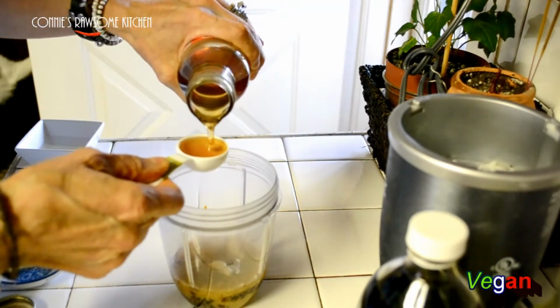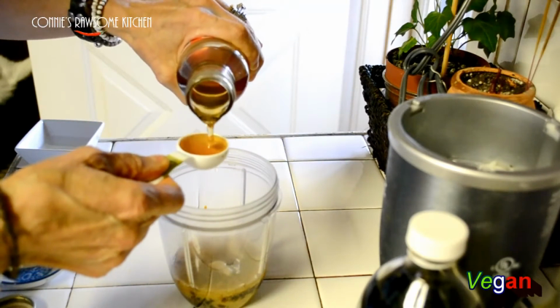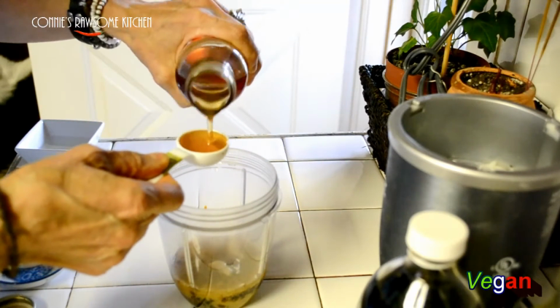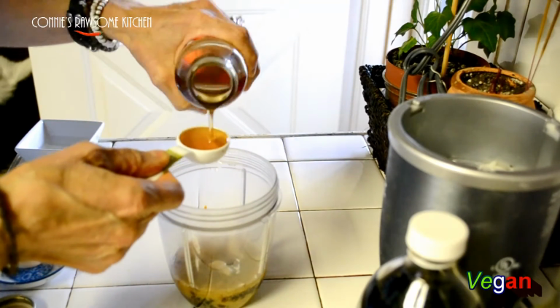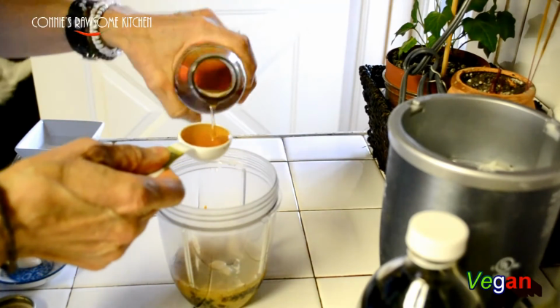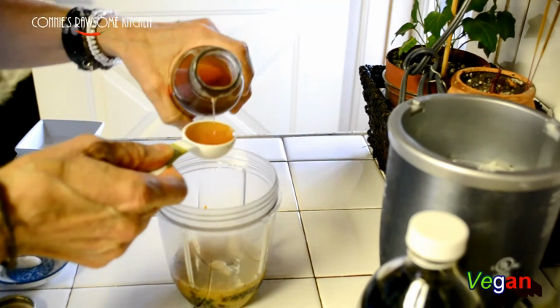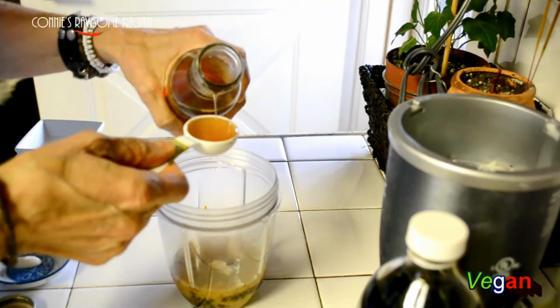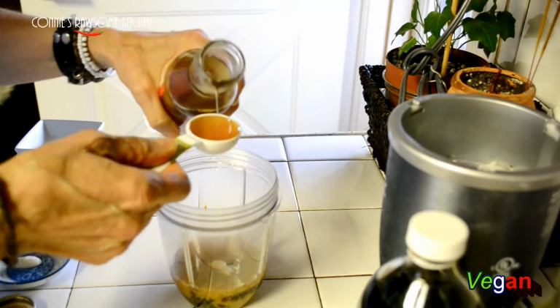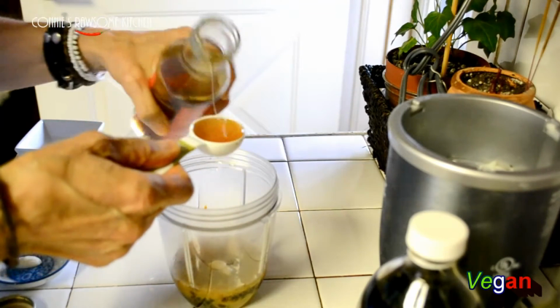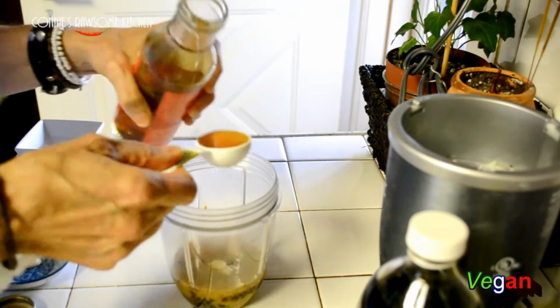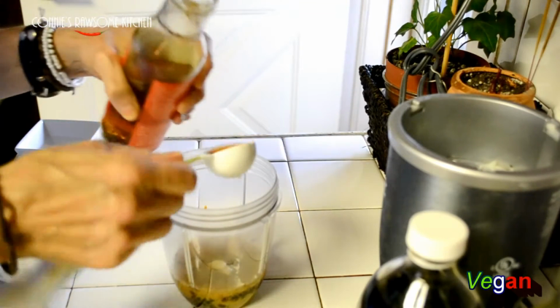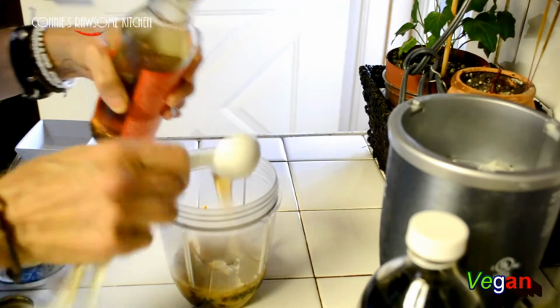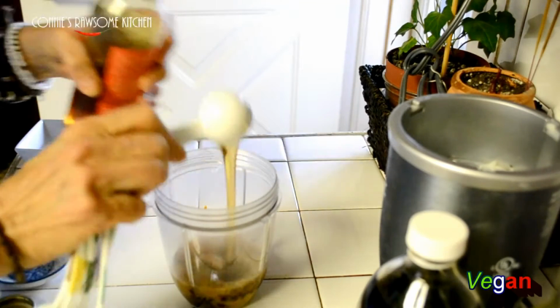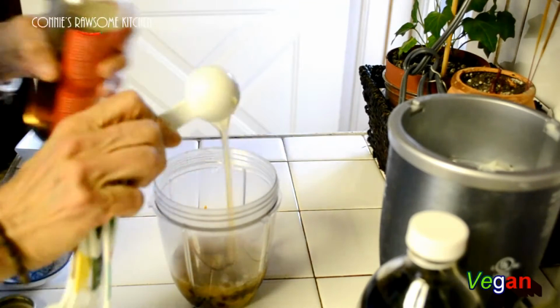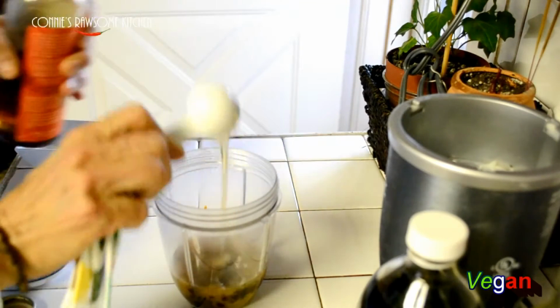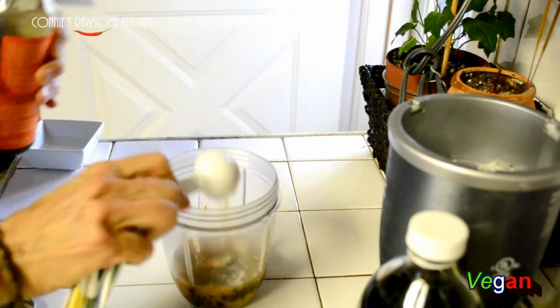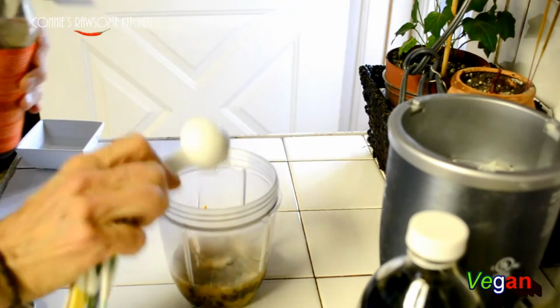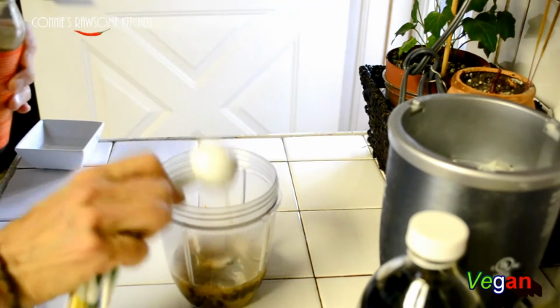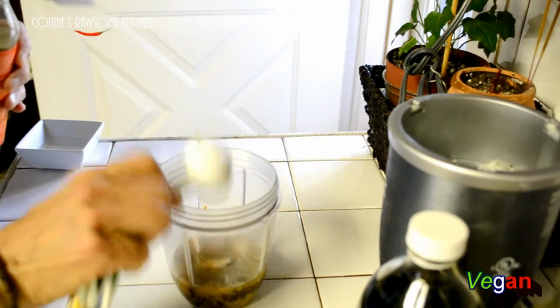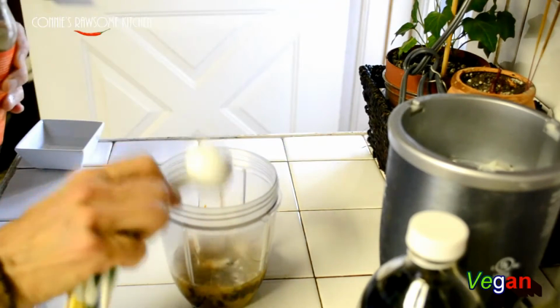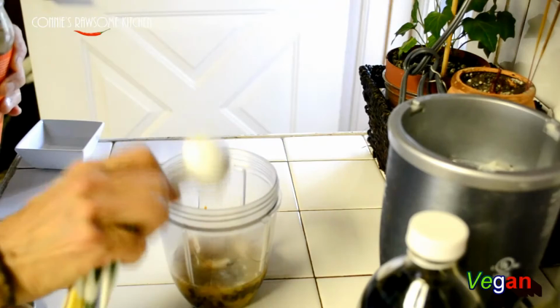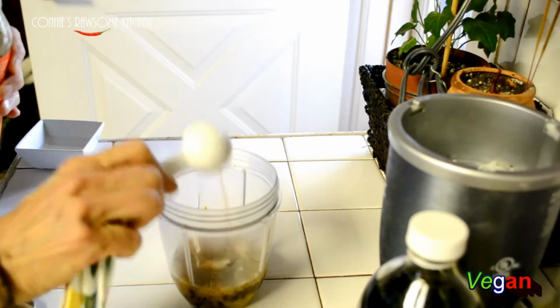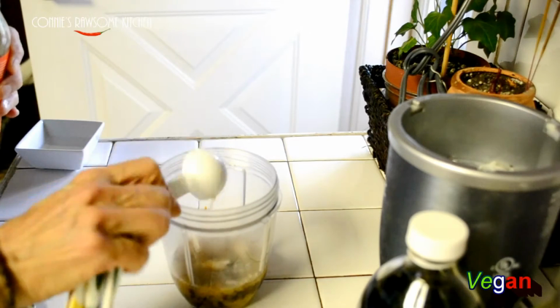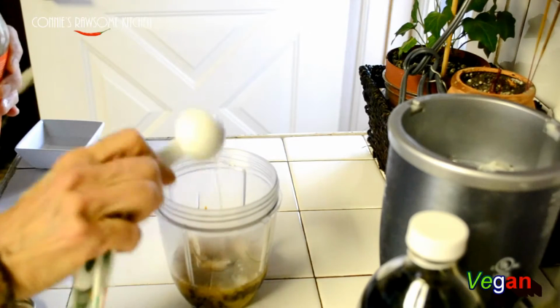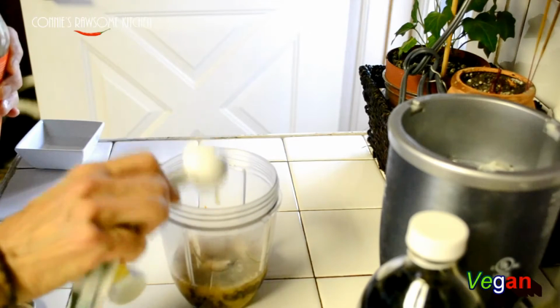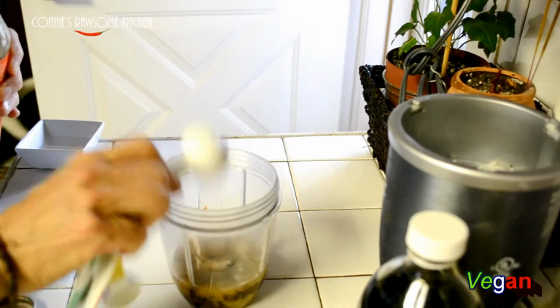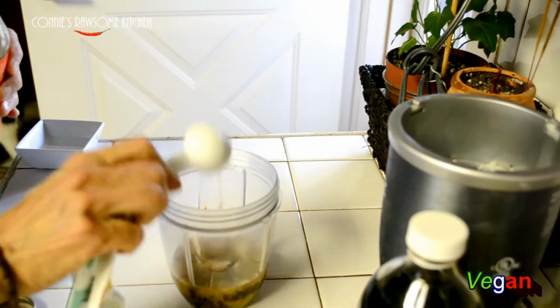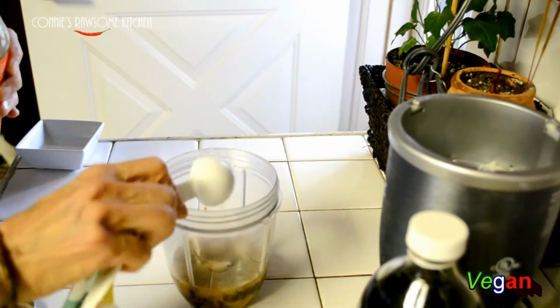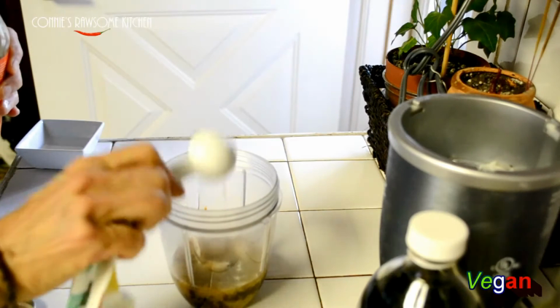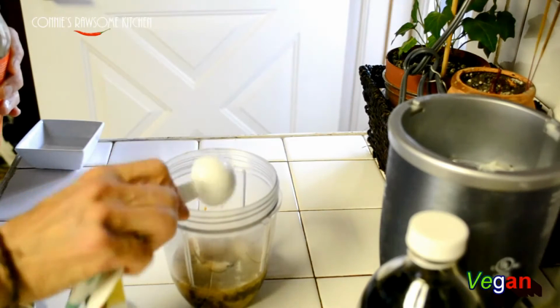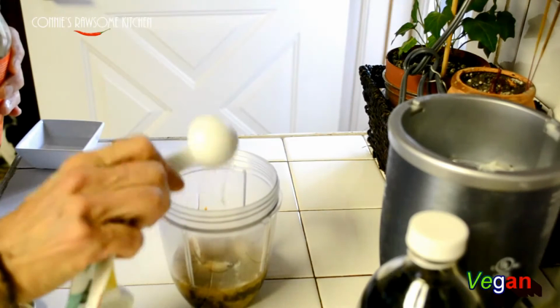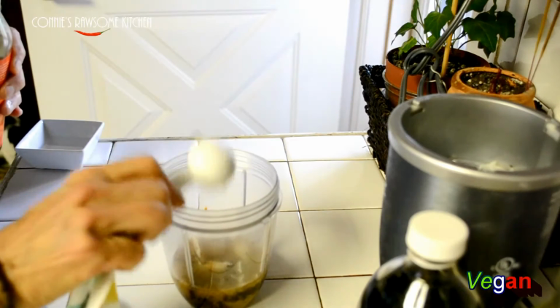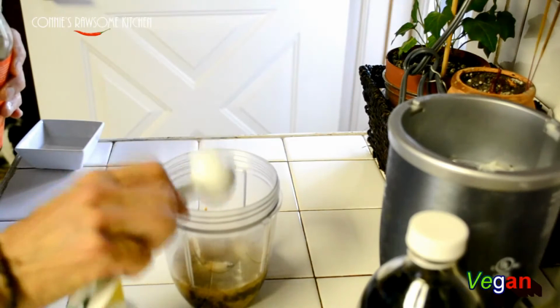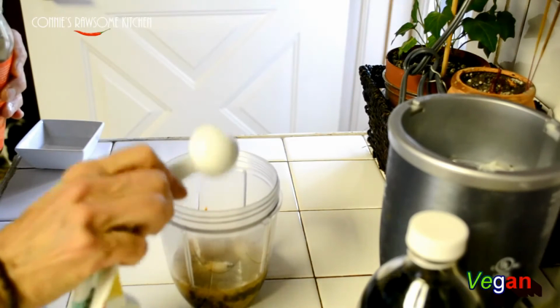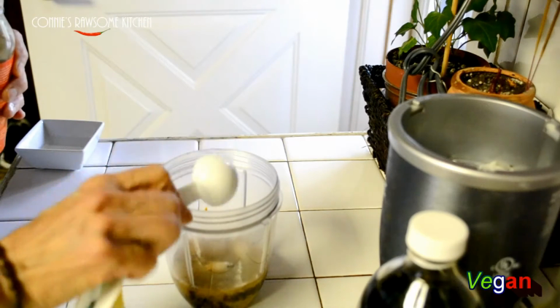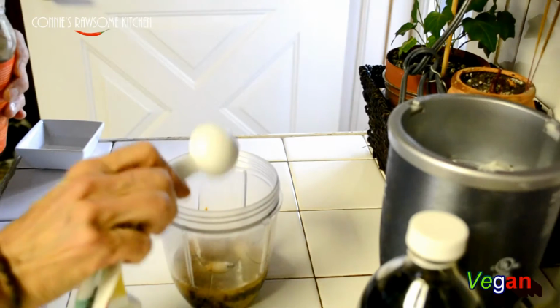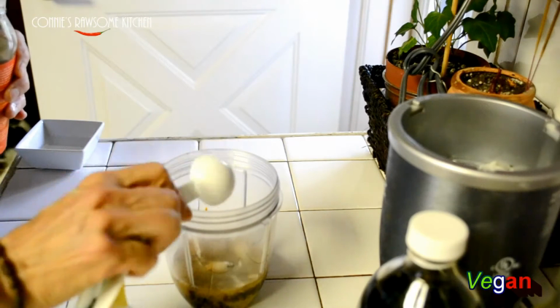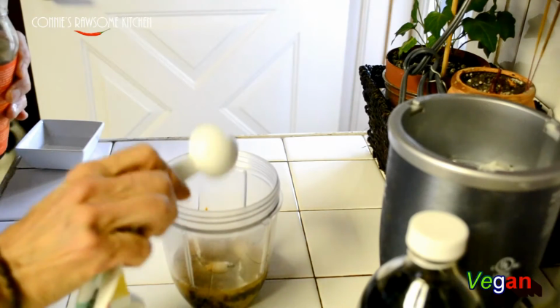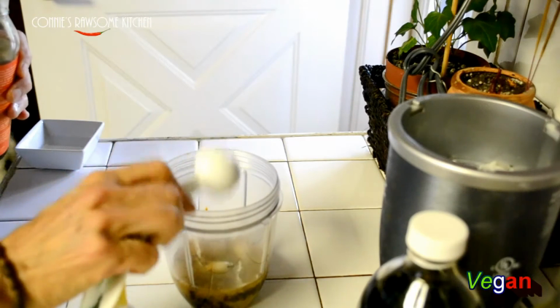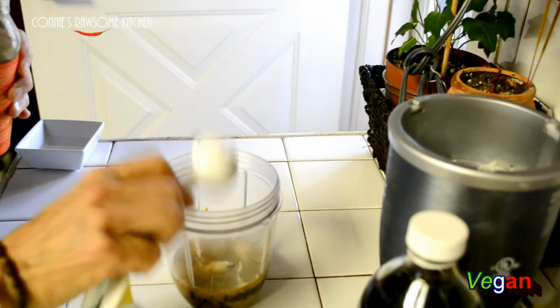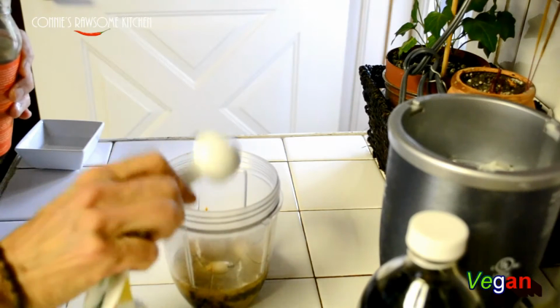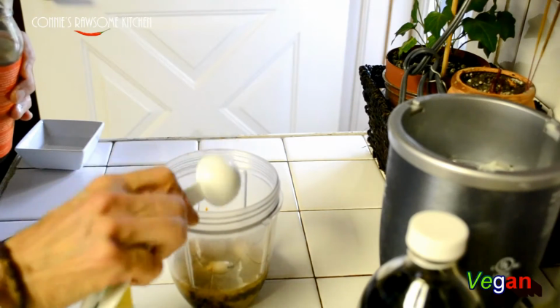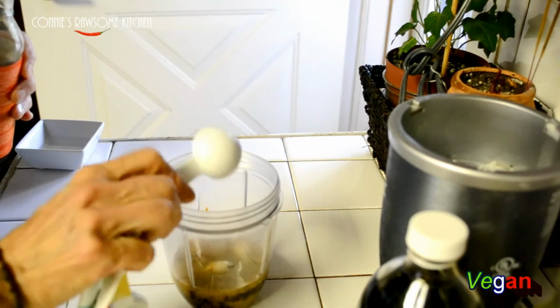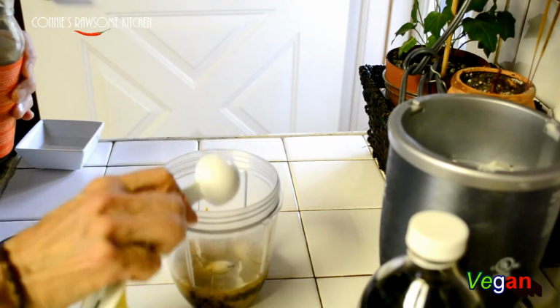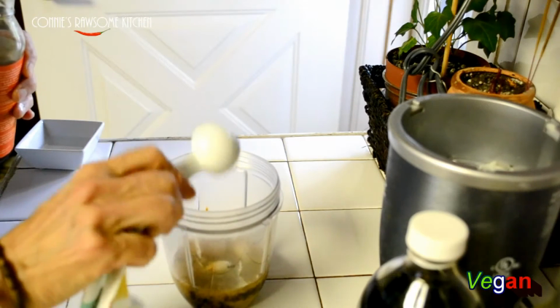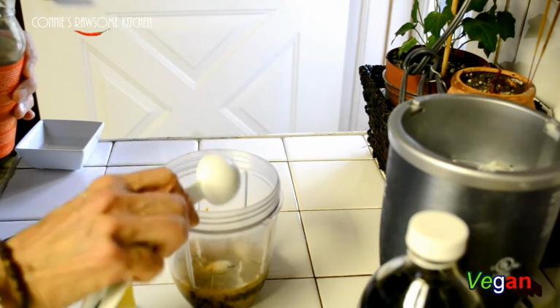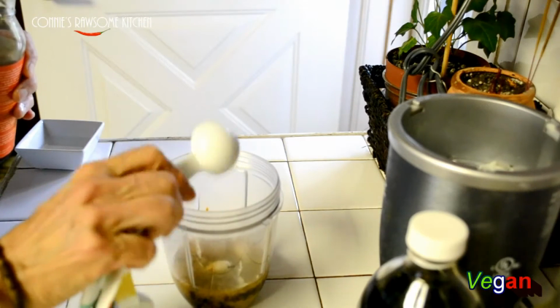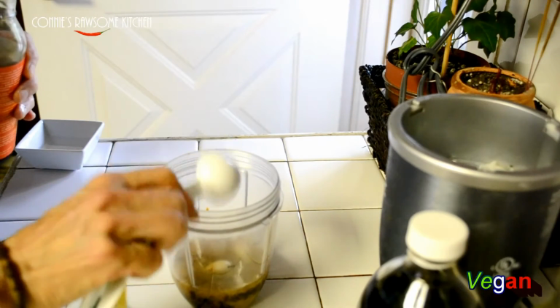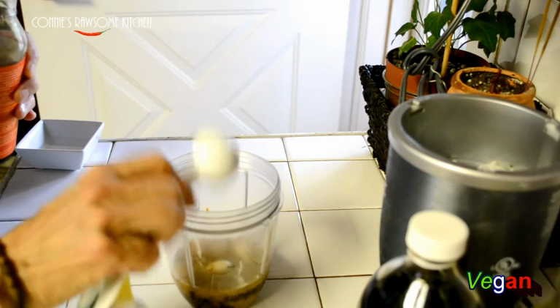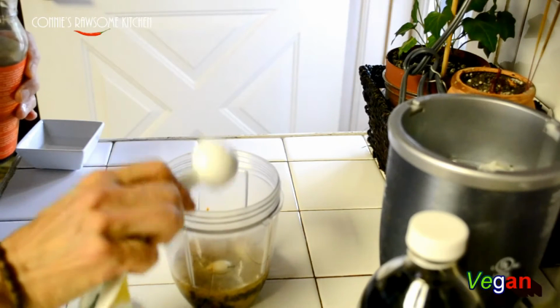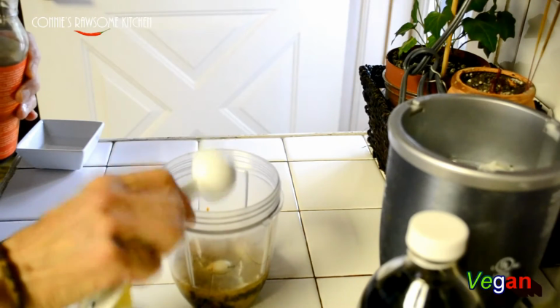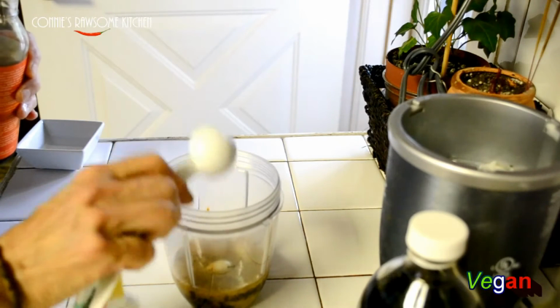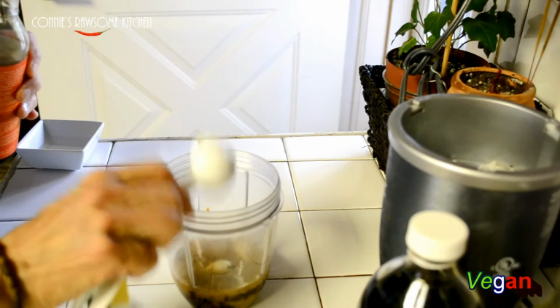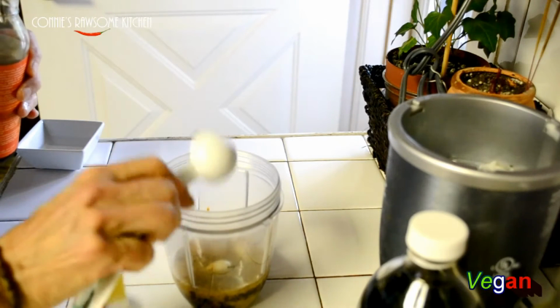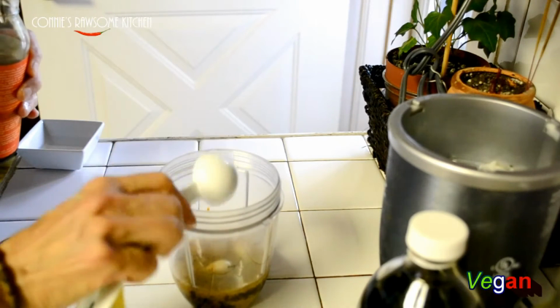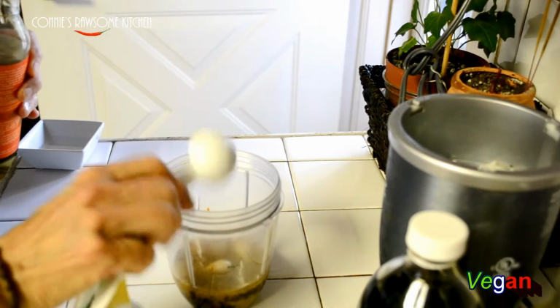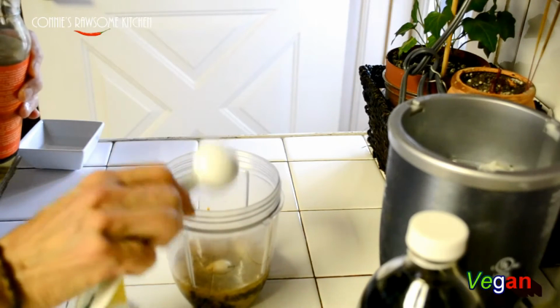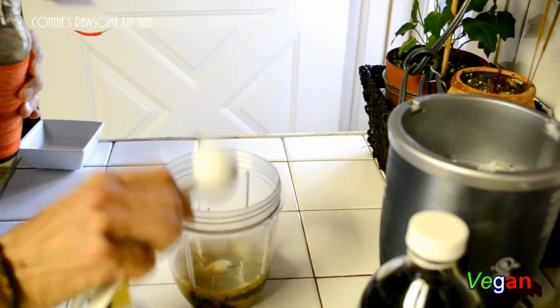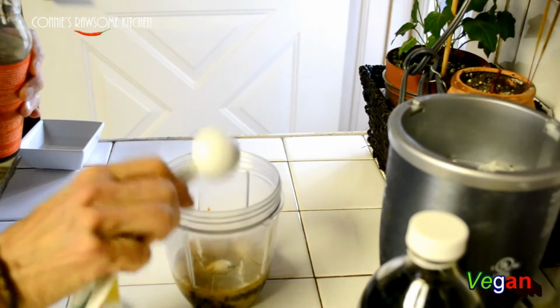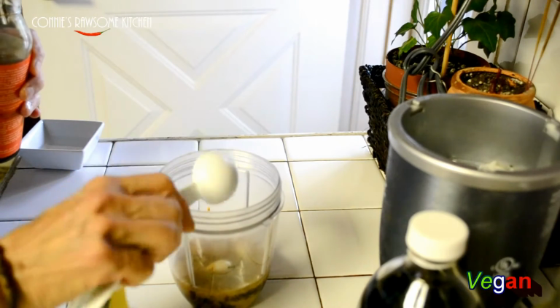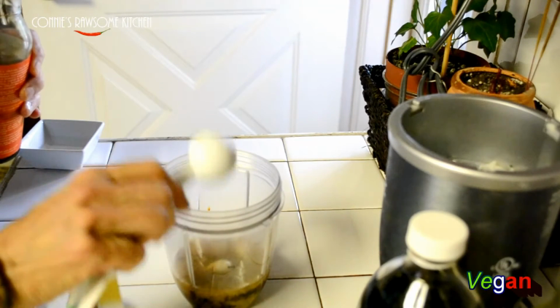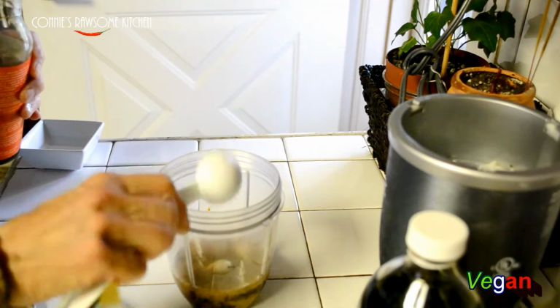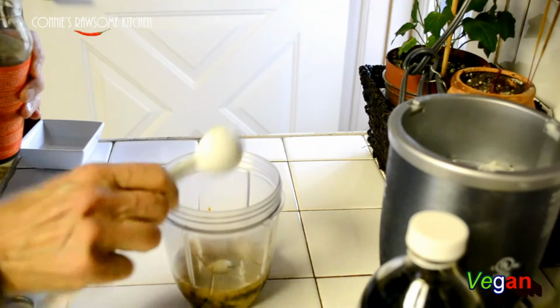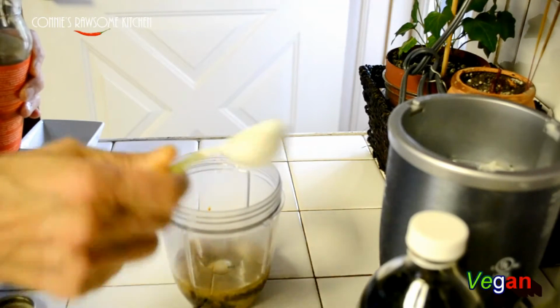This goes great on any type of bowls you make, or you can just use it to dip some vegetables. It's really, really good.